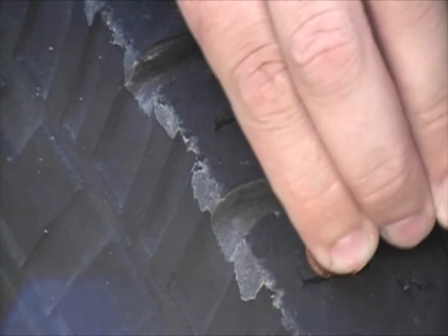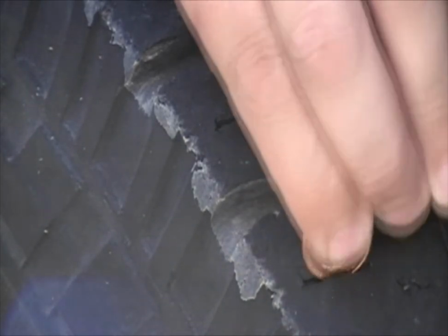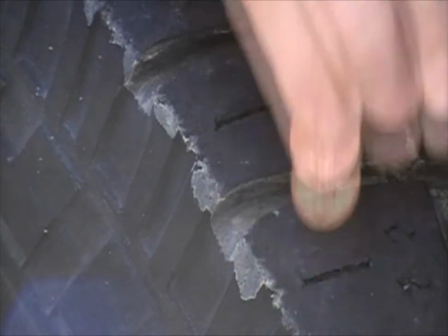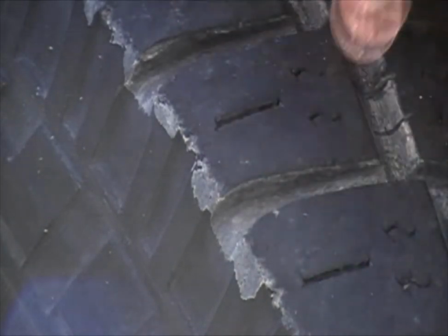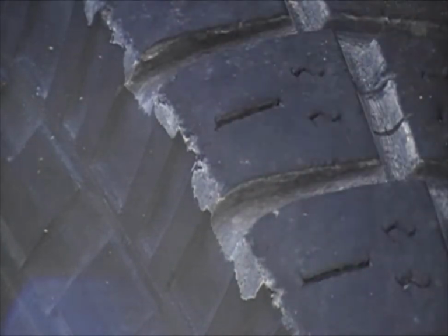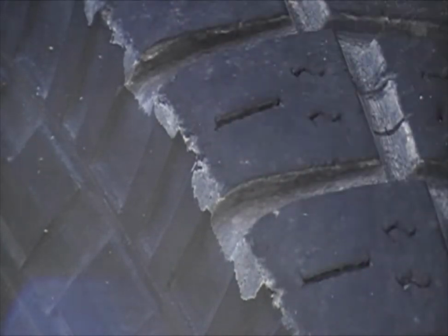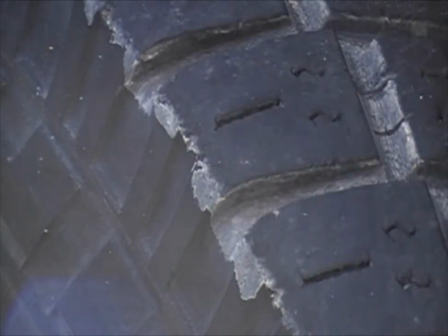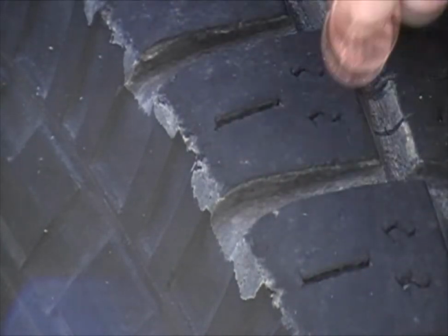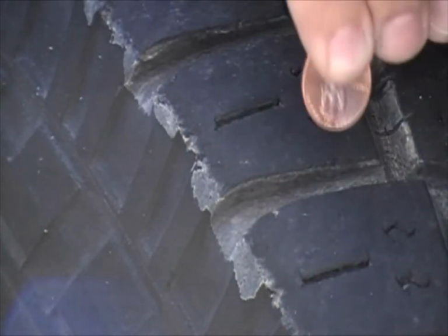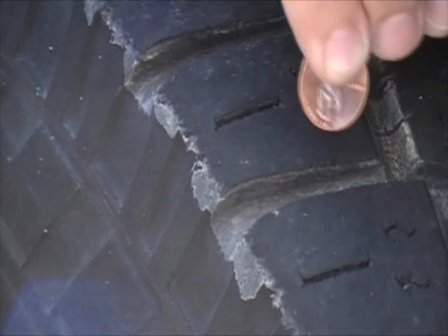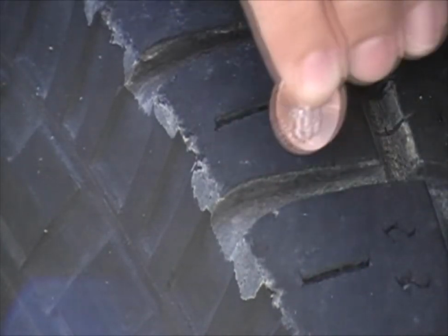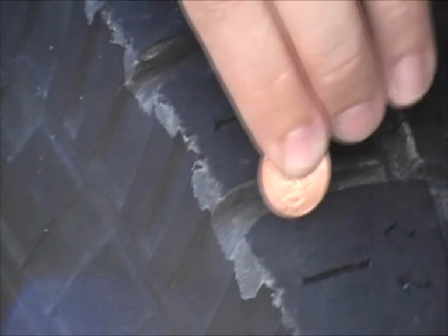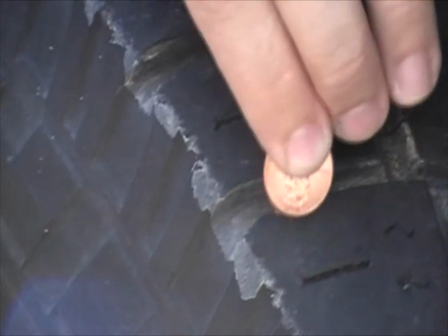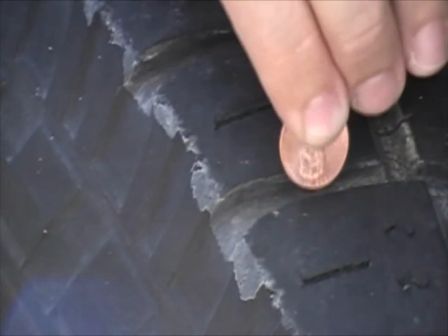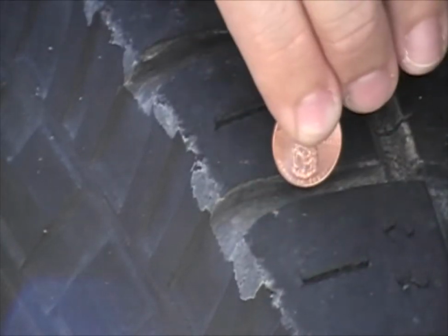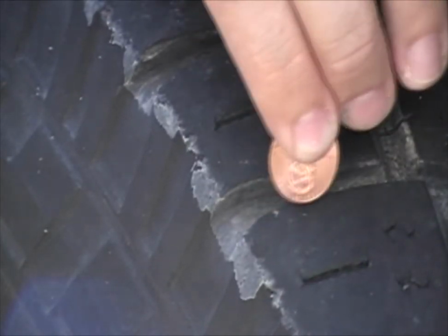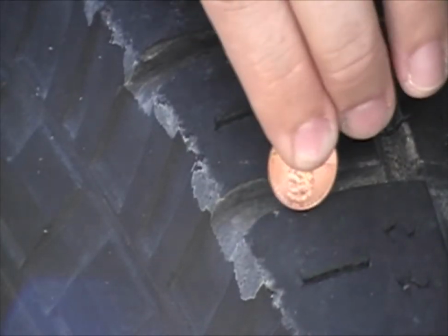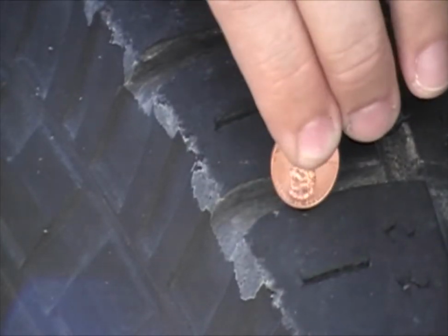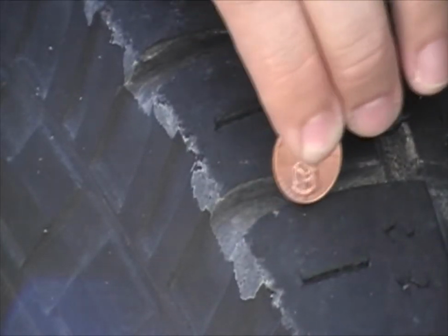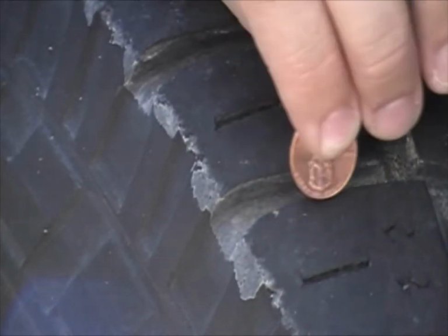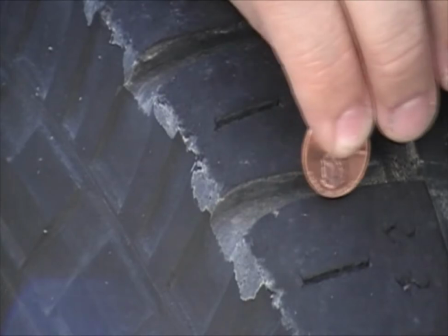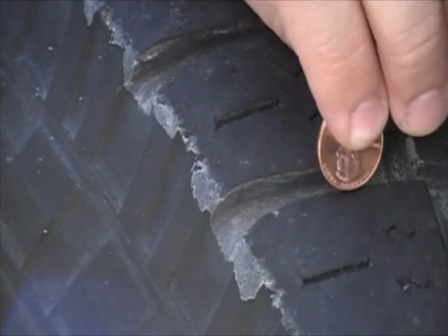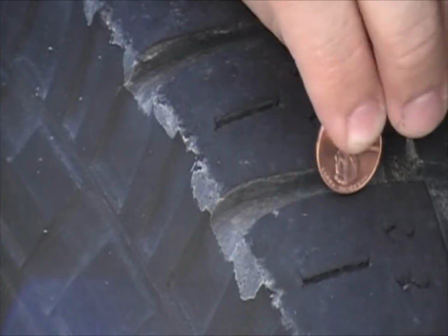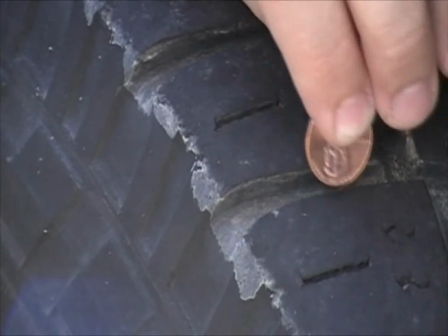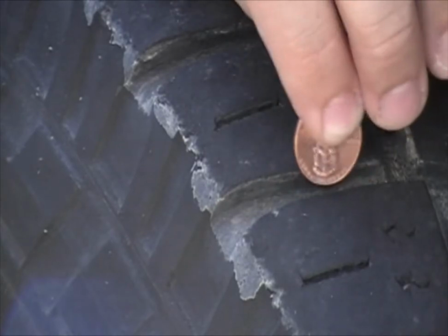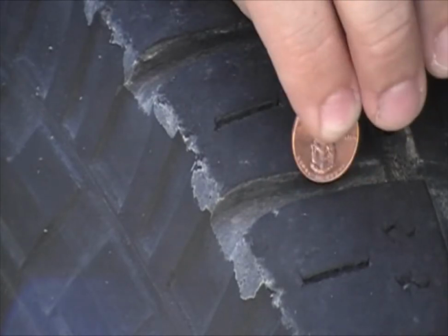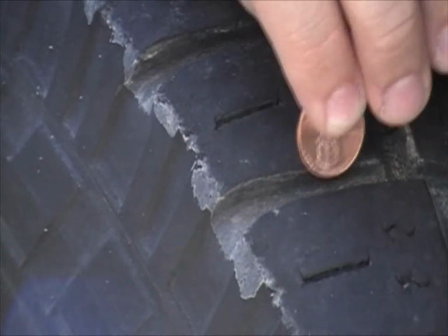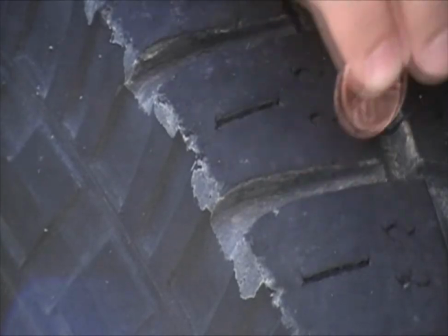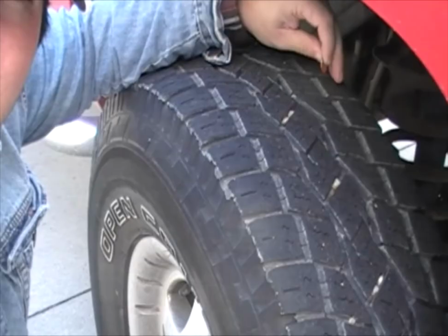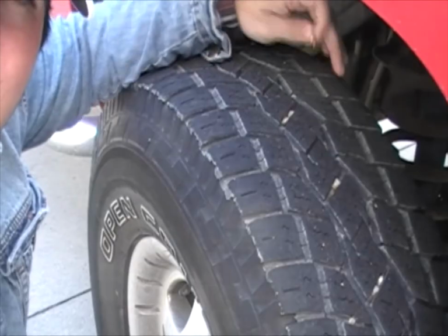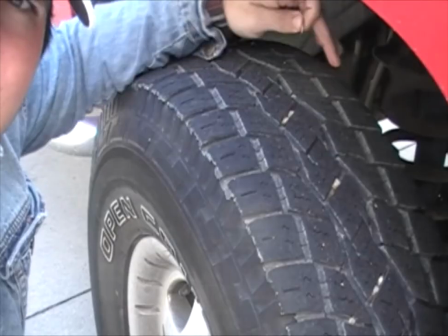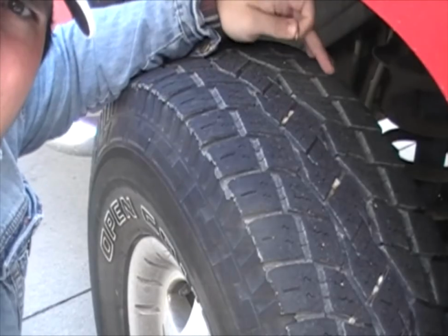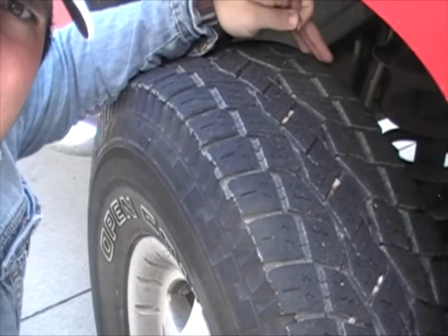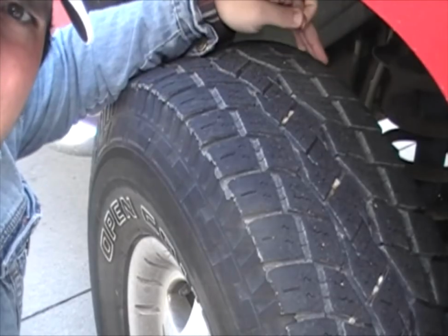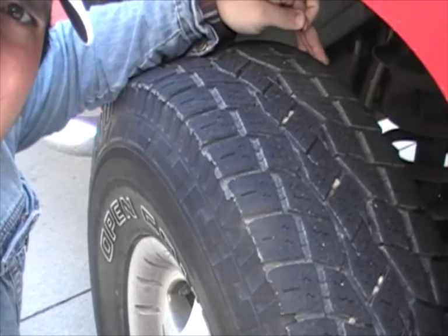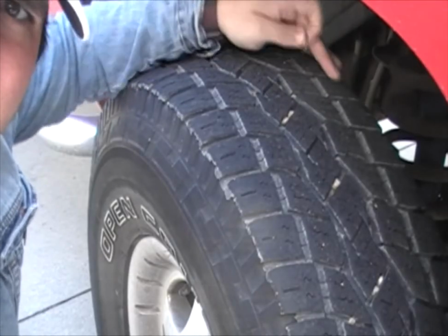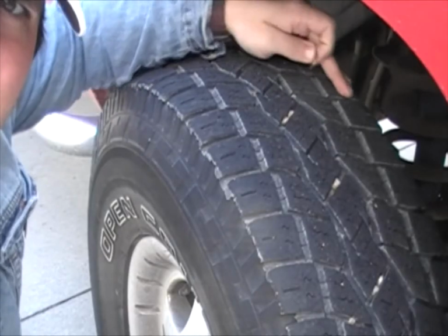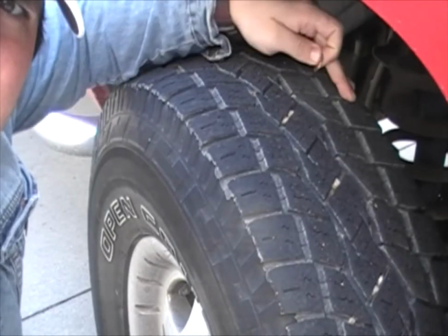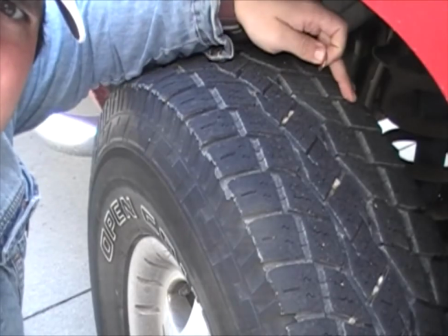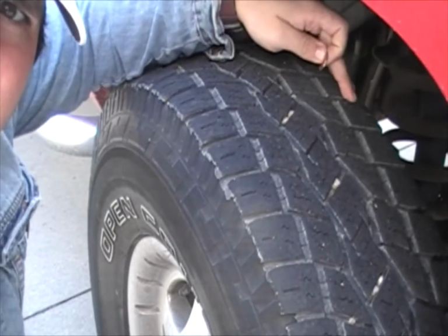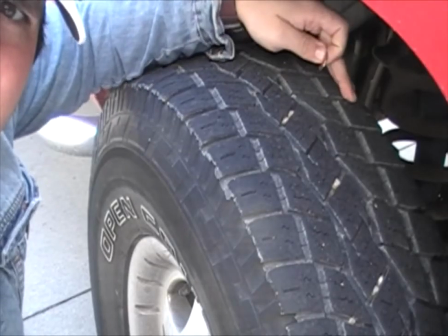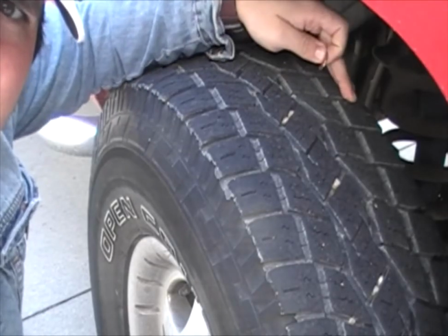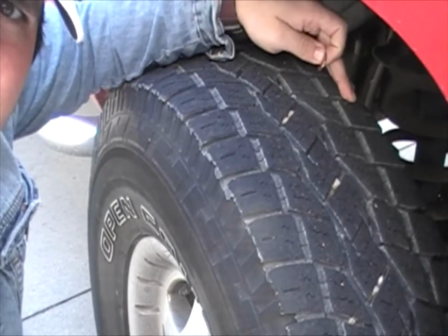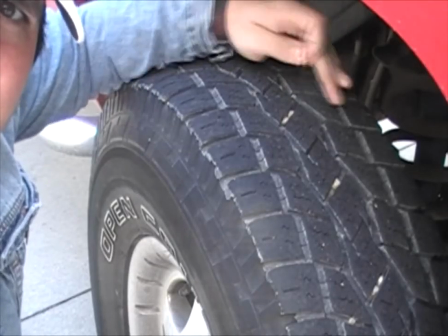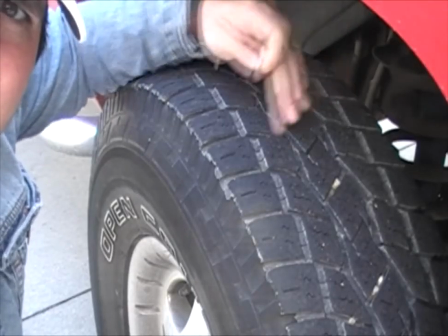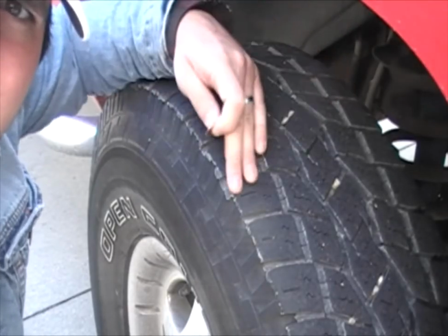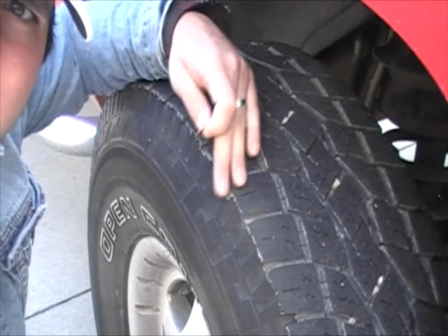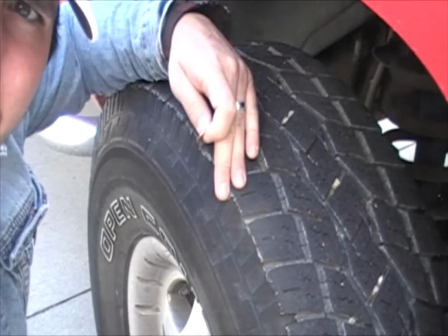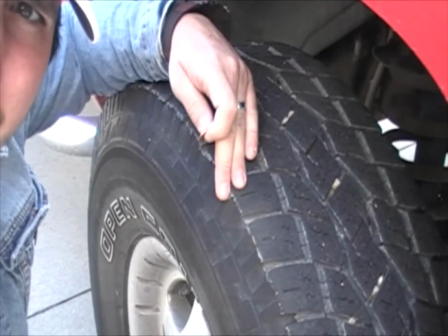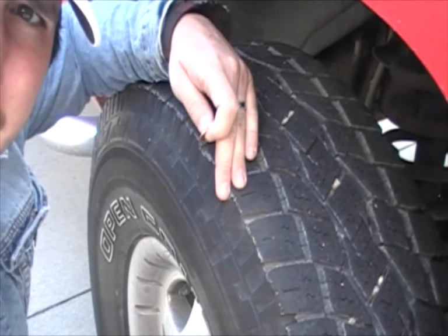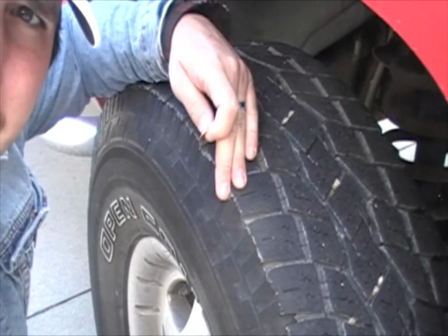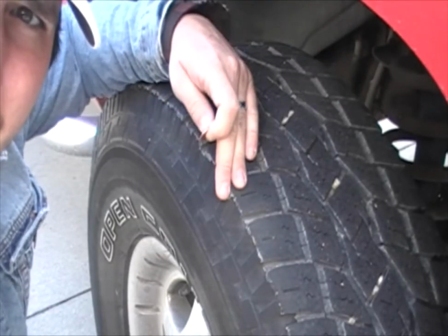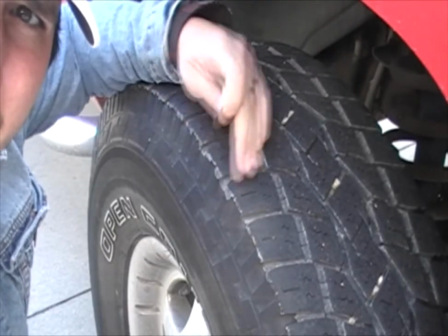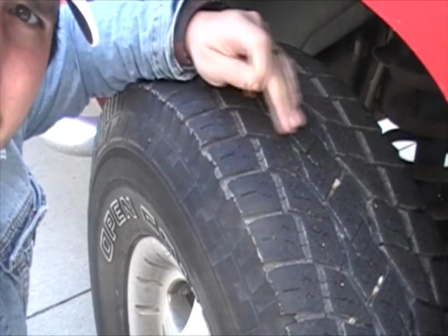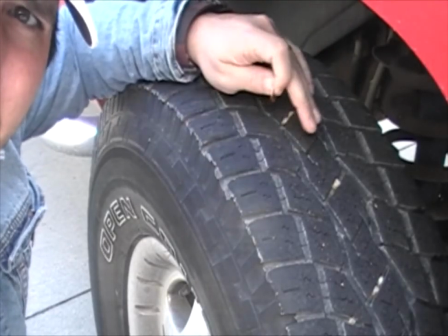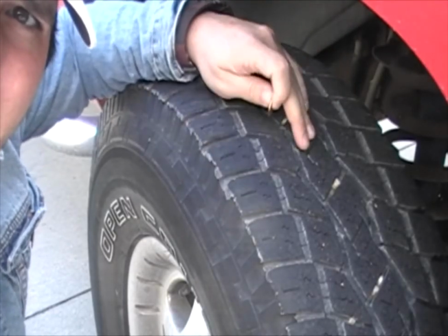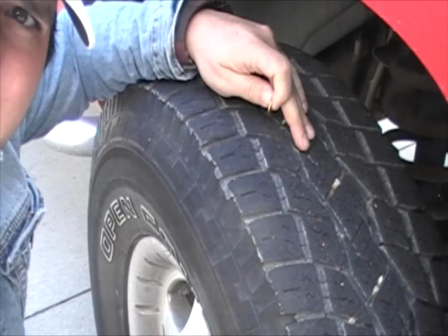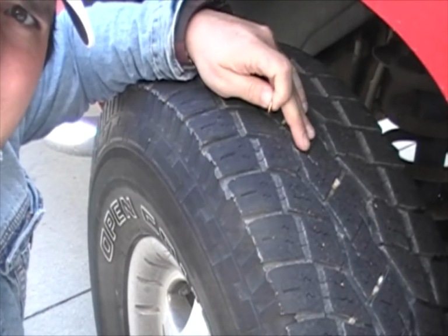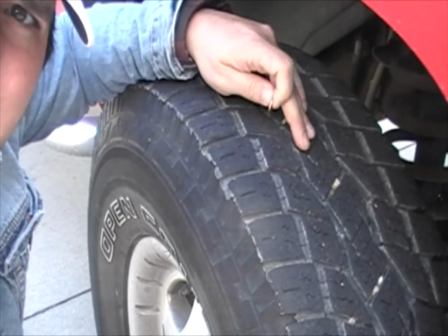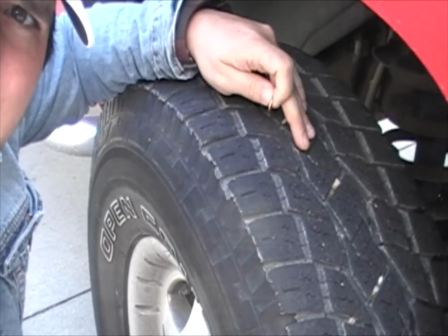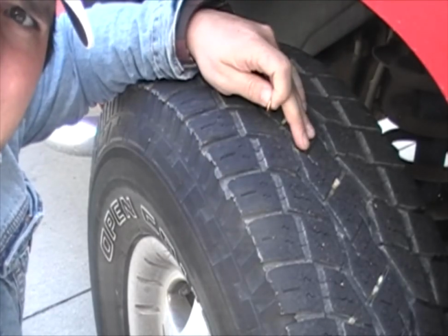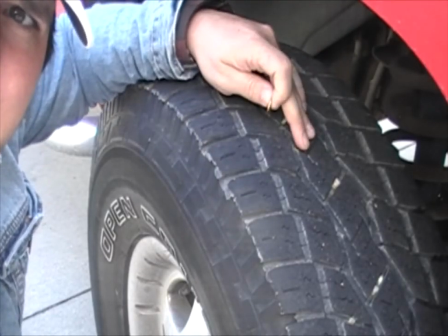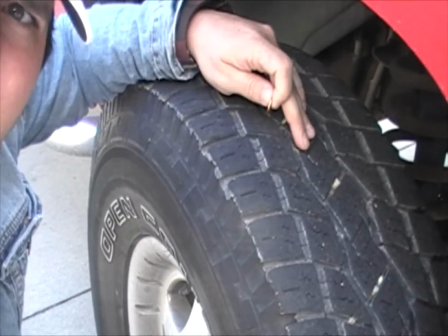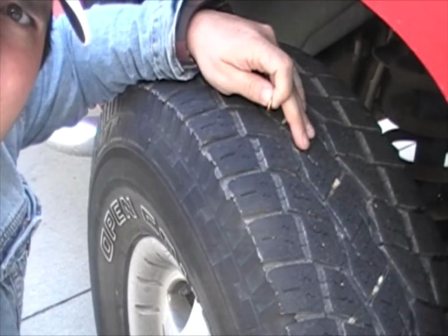You want to check on all sides of the tire — on this side, on this side, and in the middle as well.